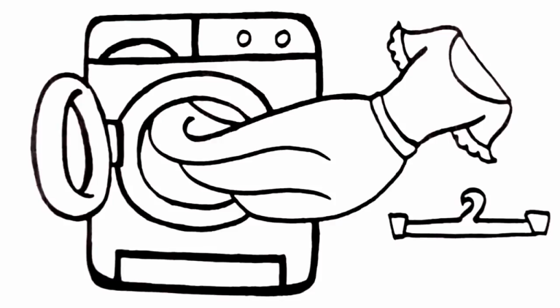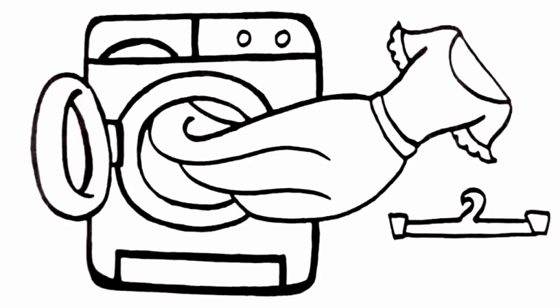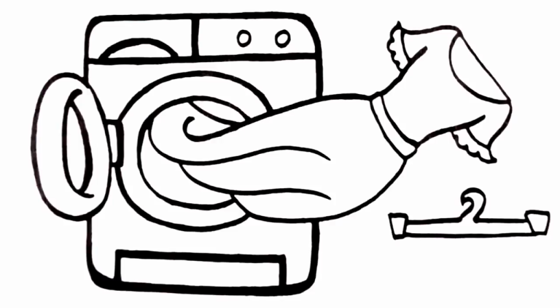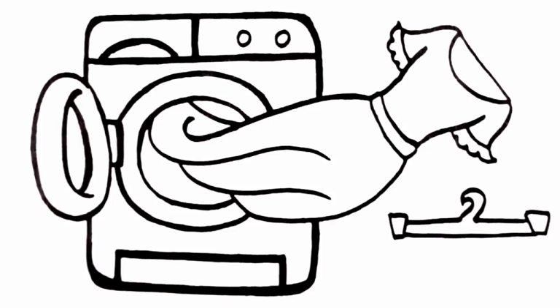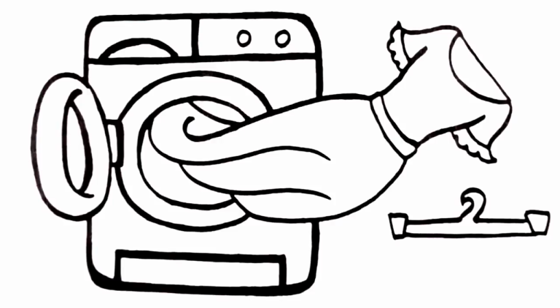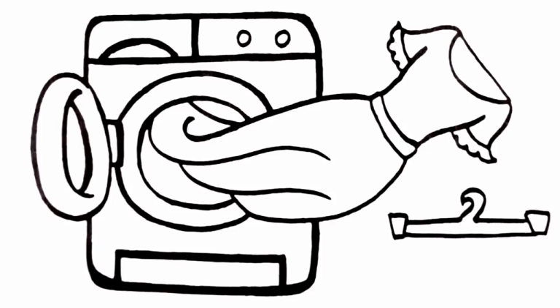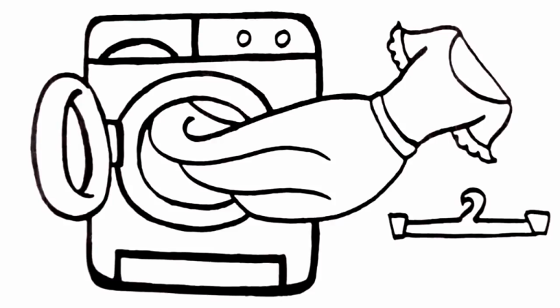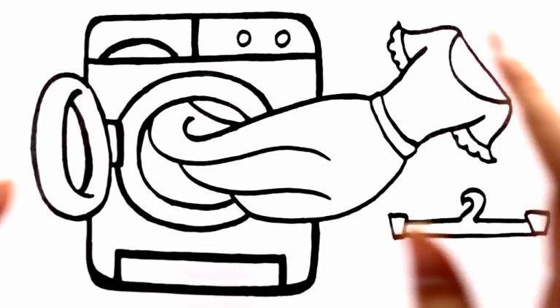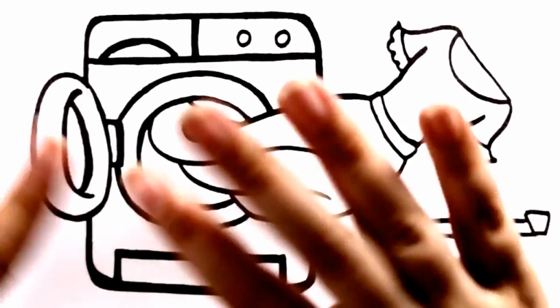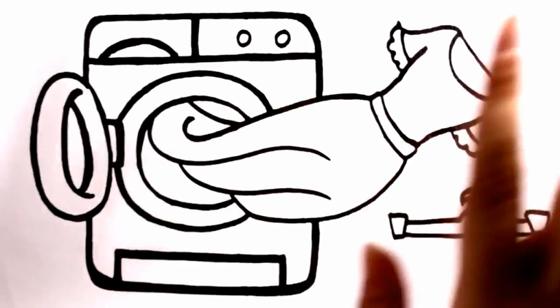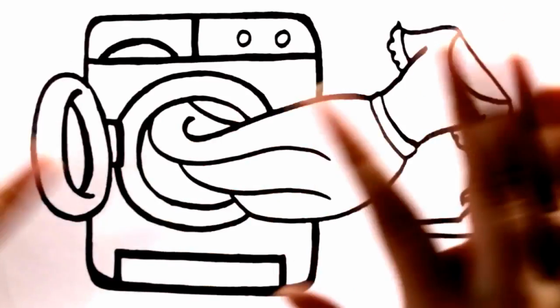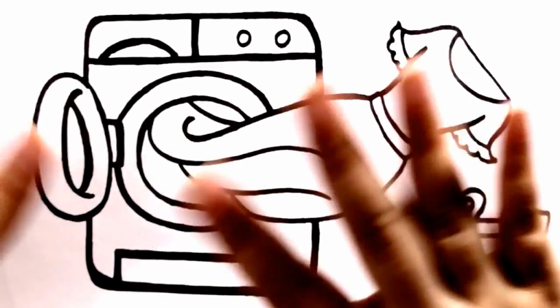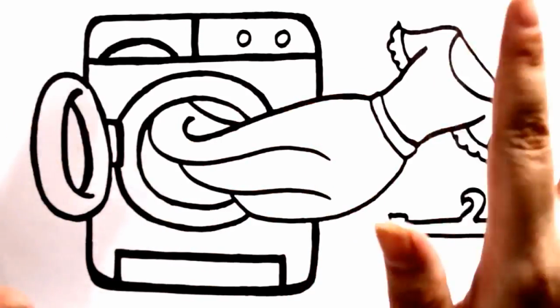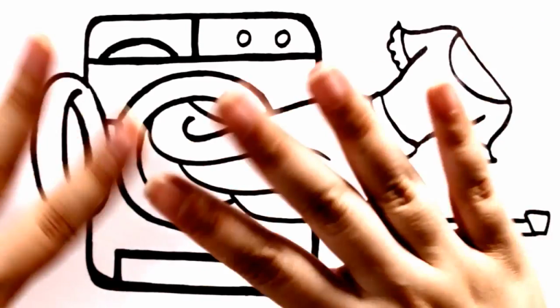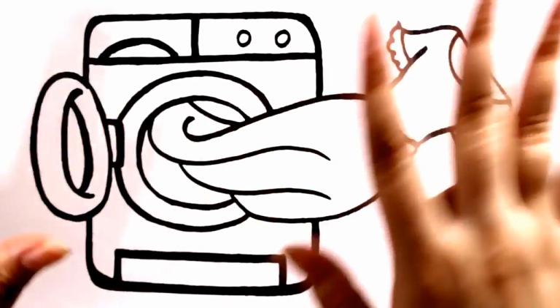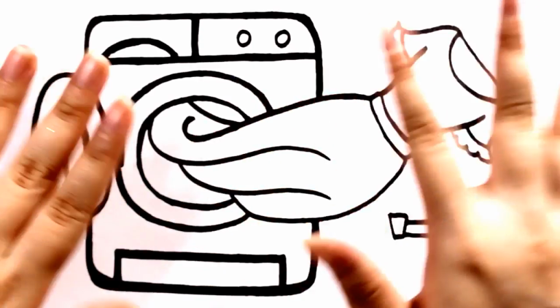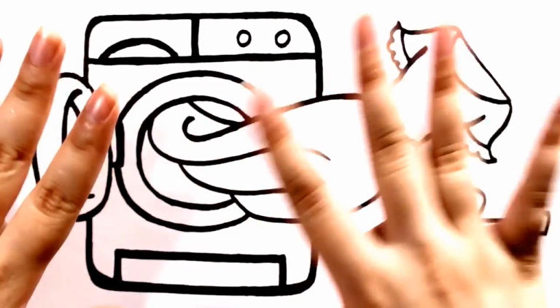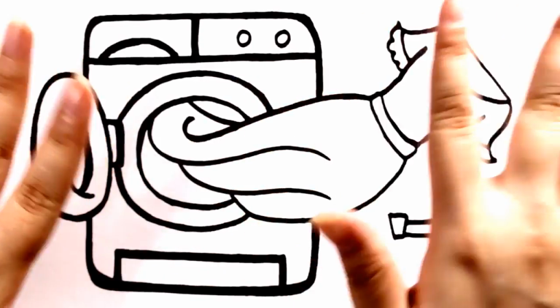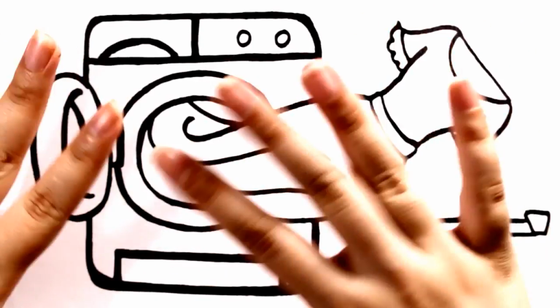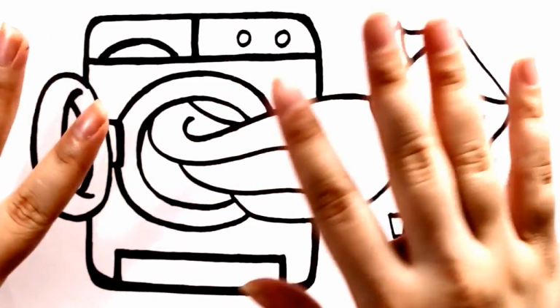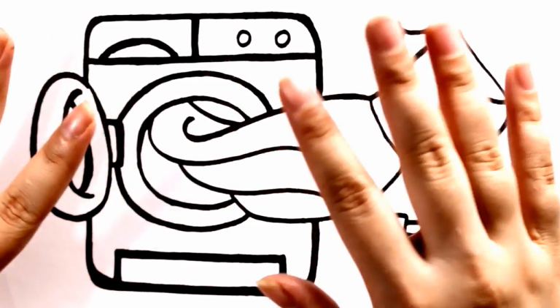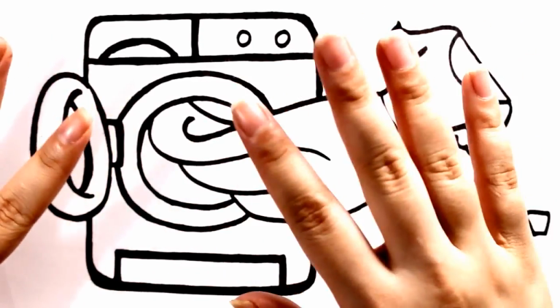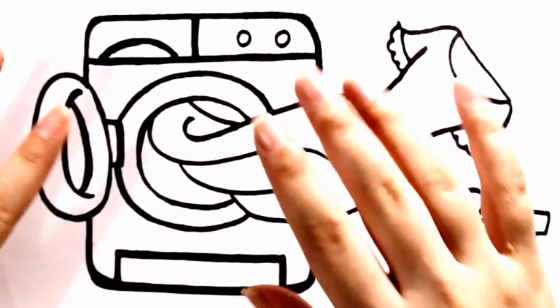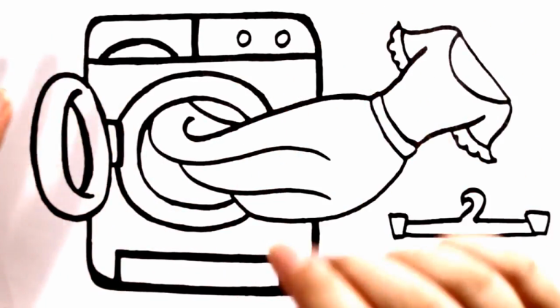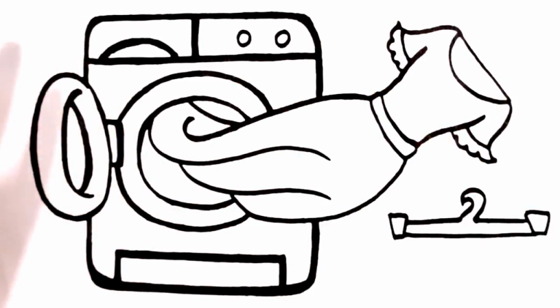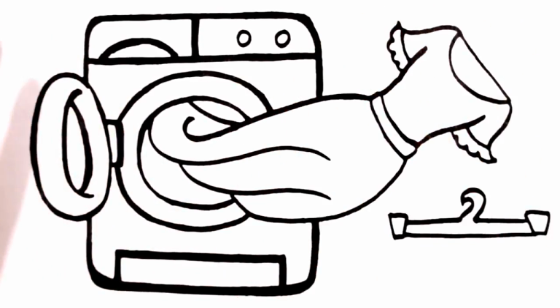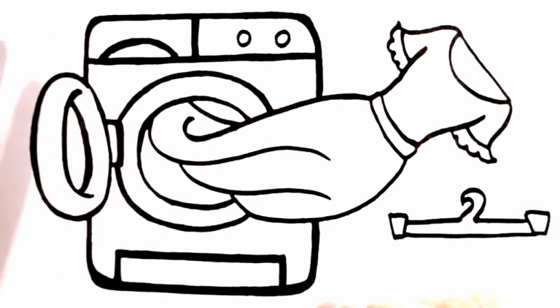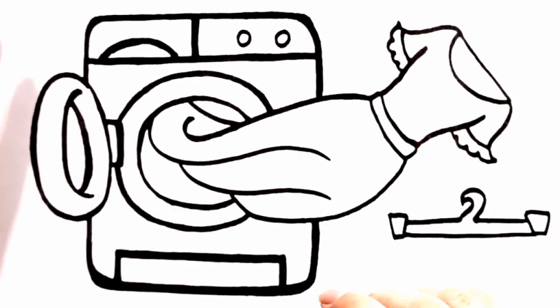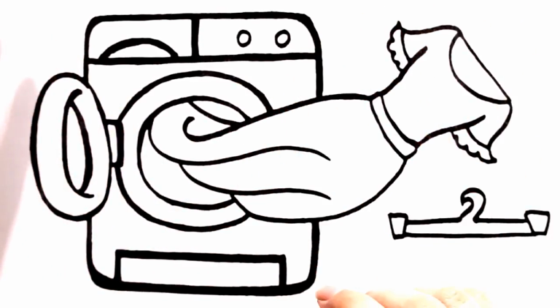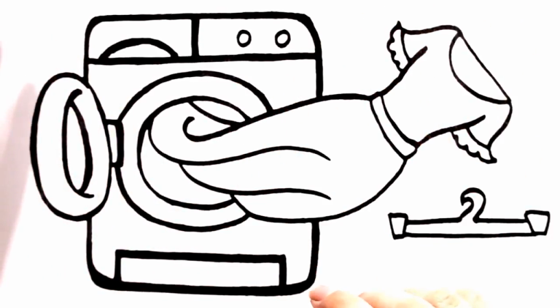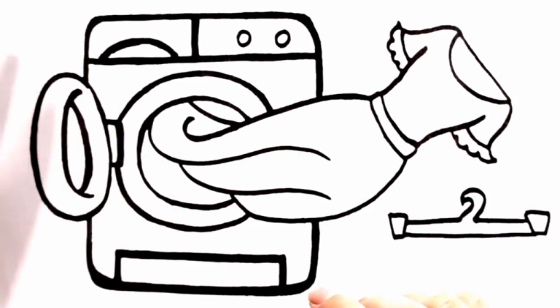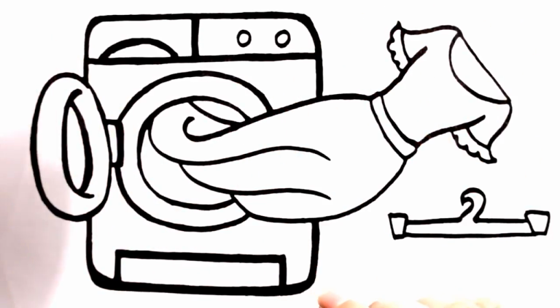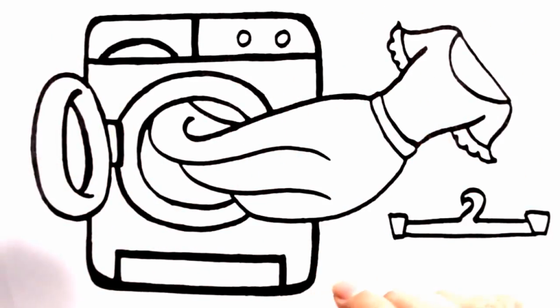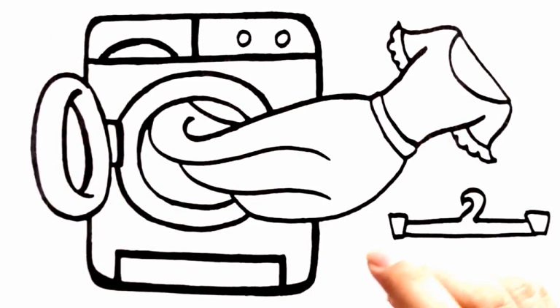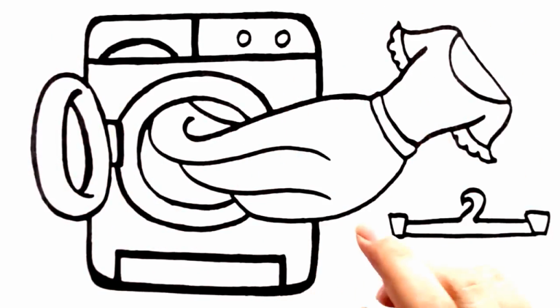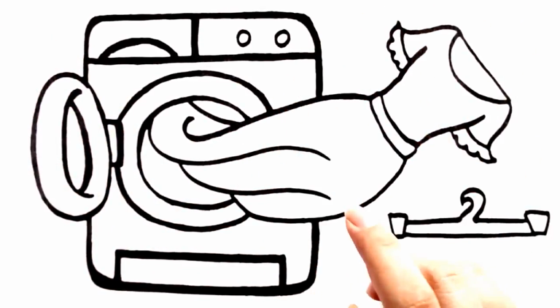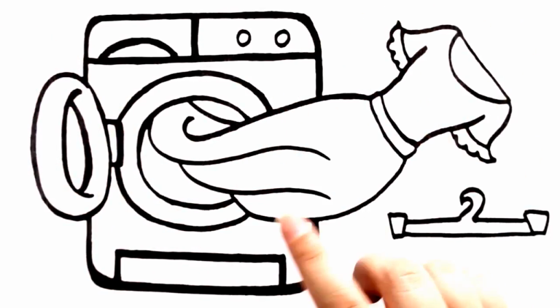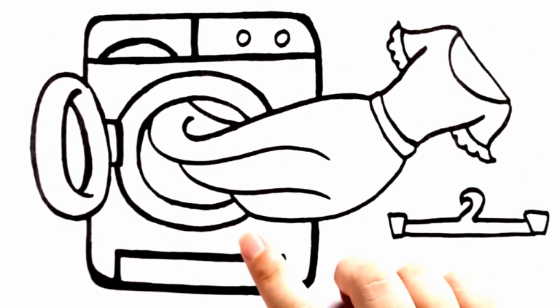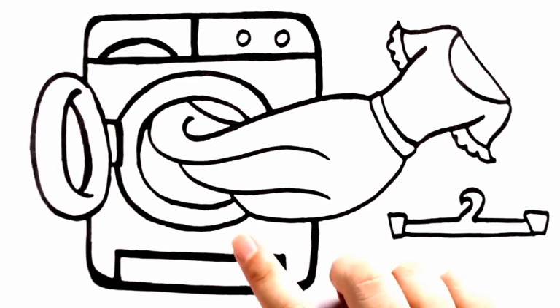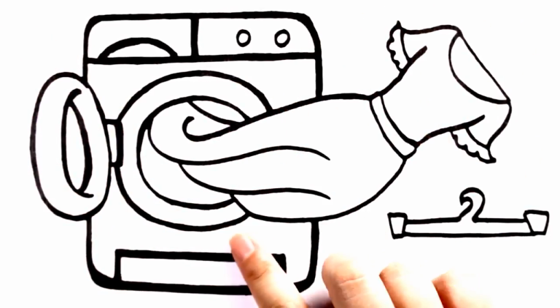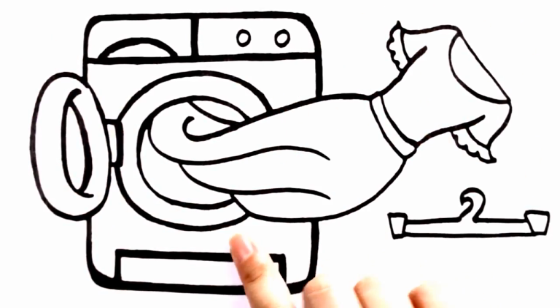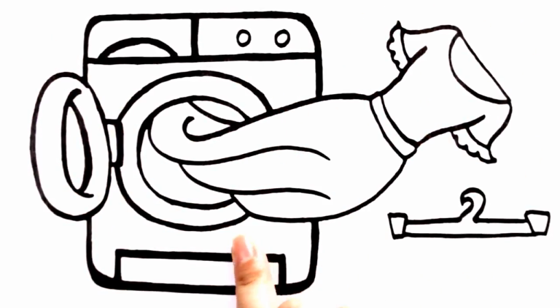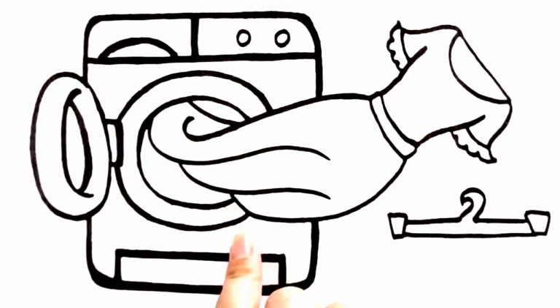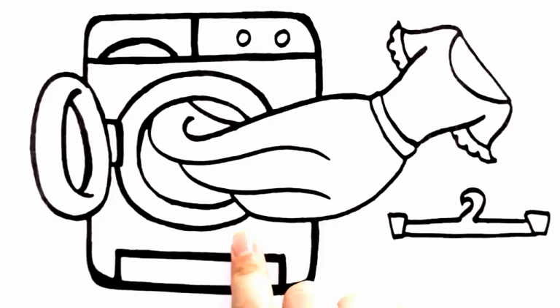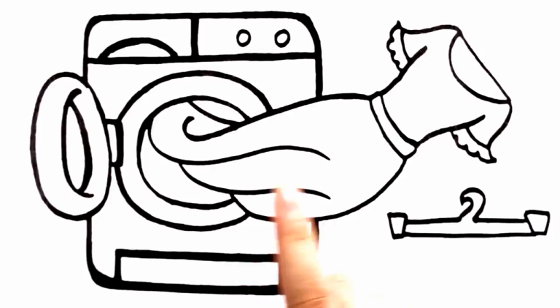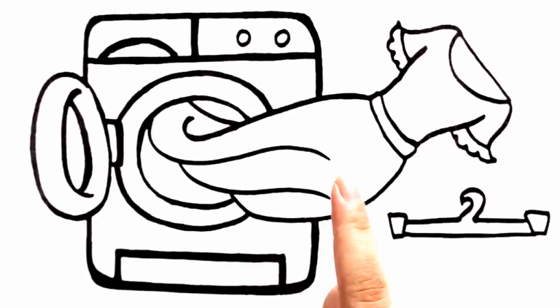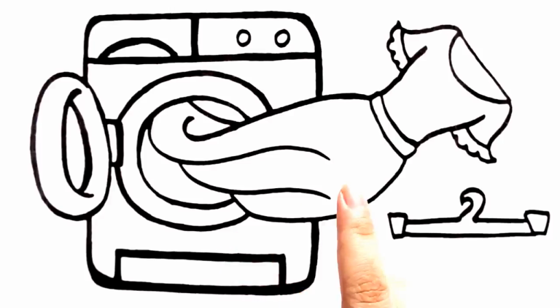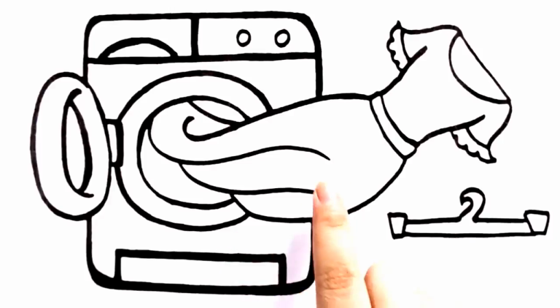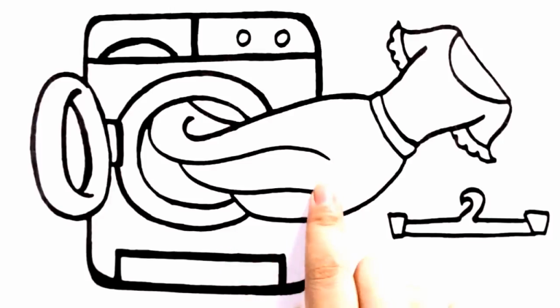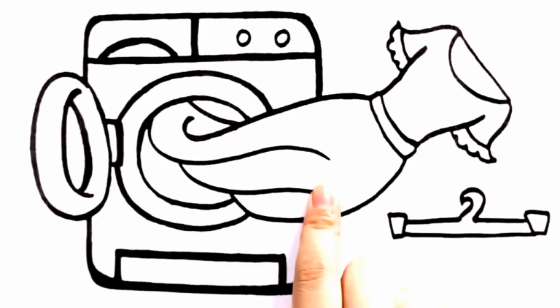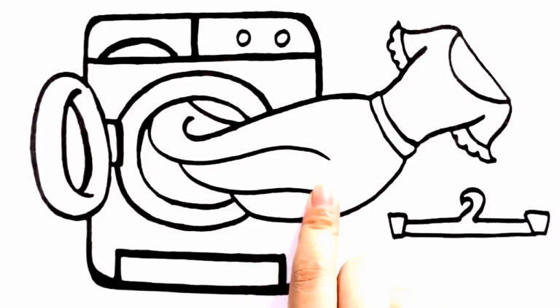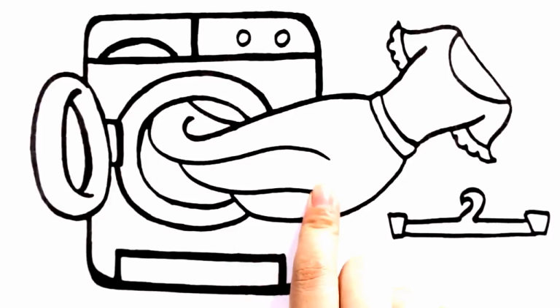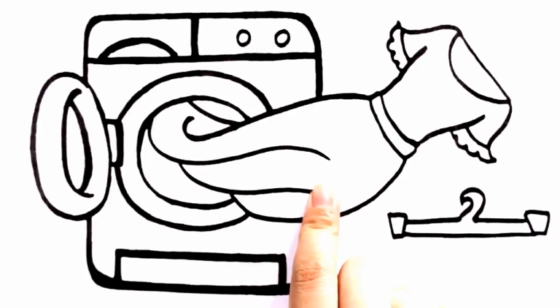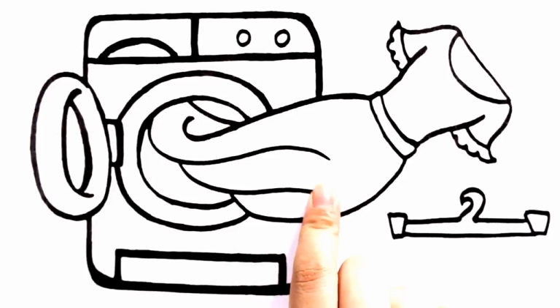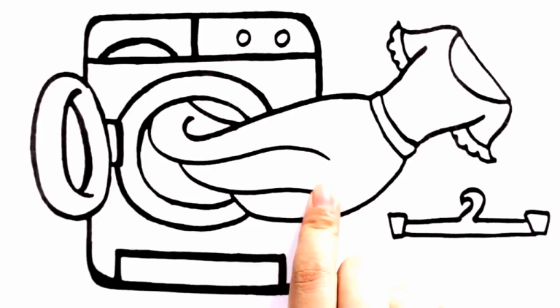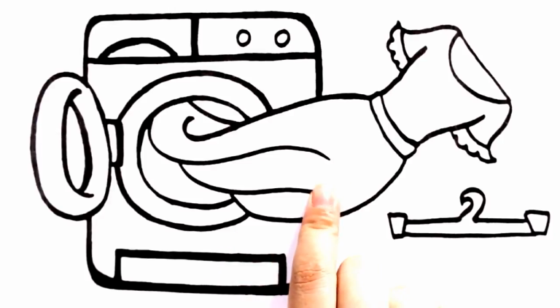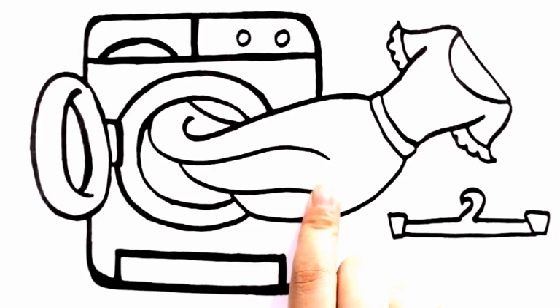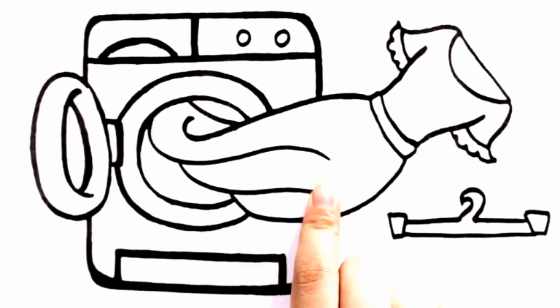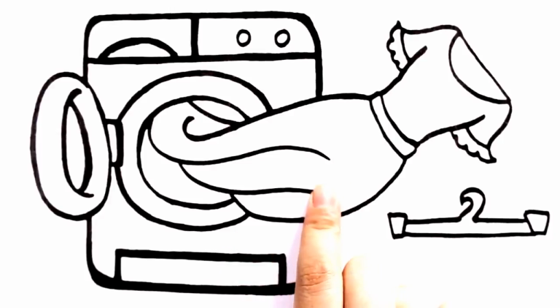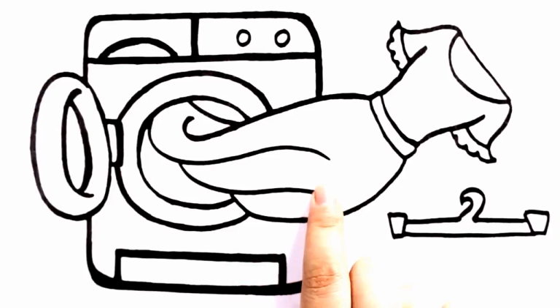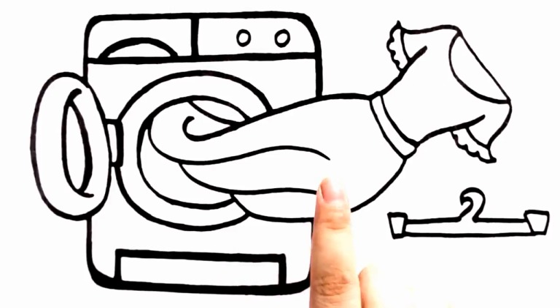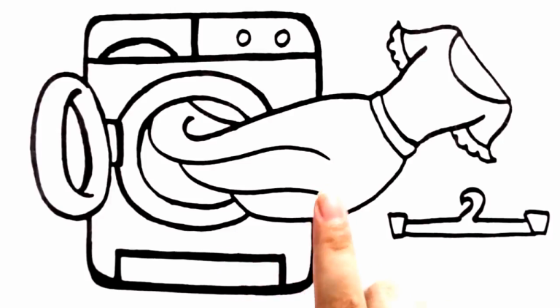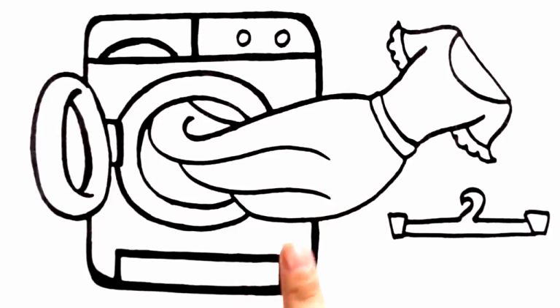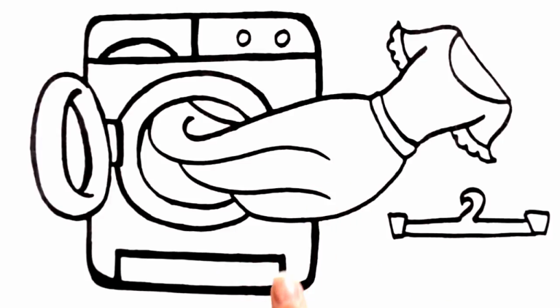Hi kids! Today we draw a washing machine and a dress. Now let's go!